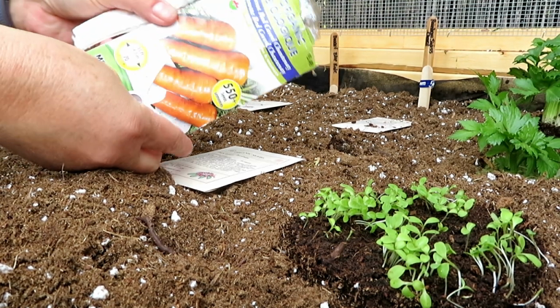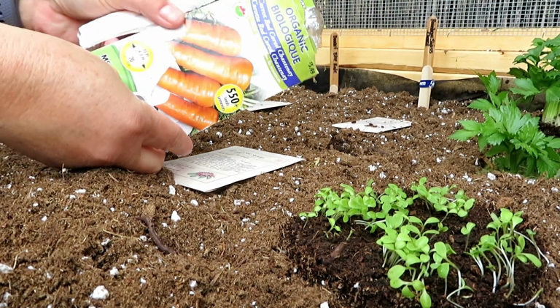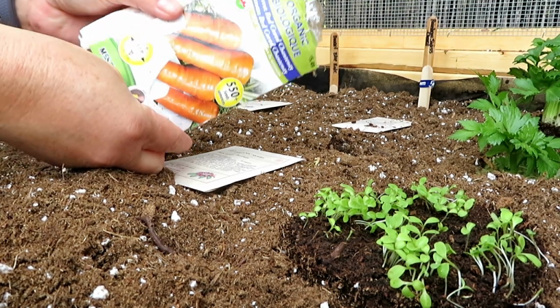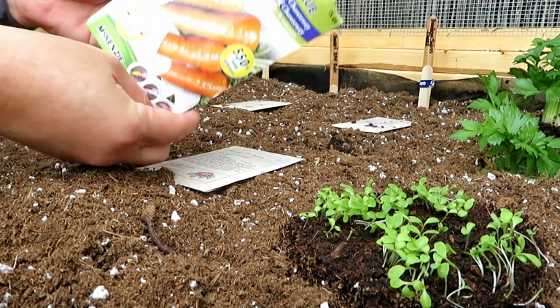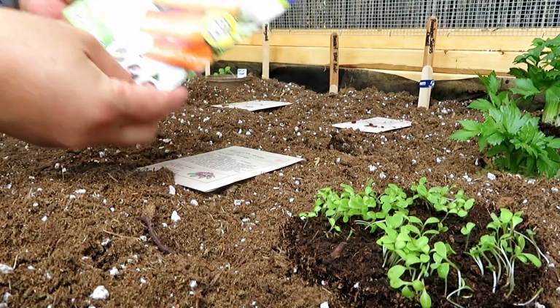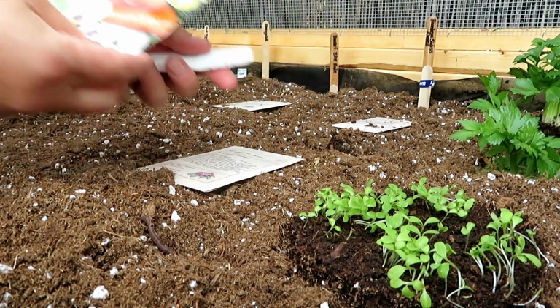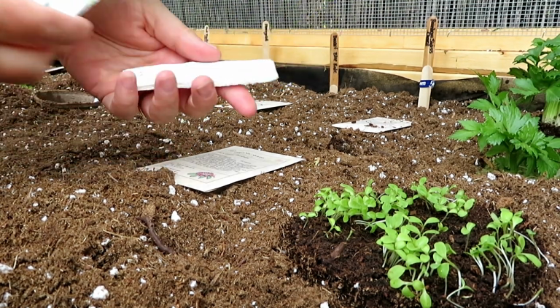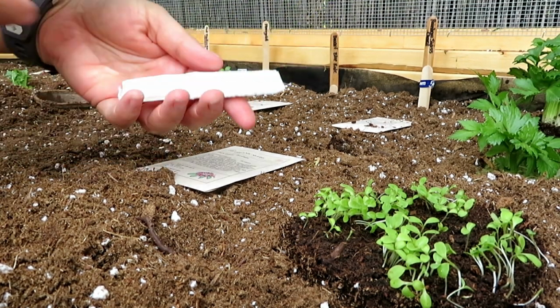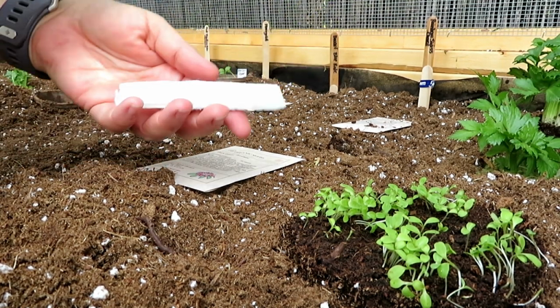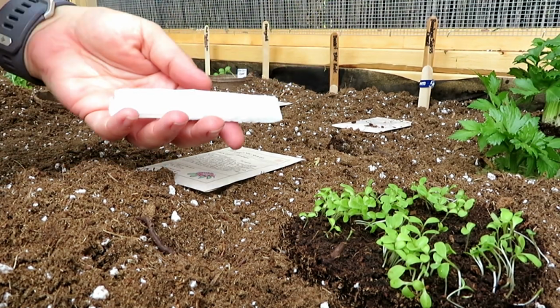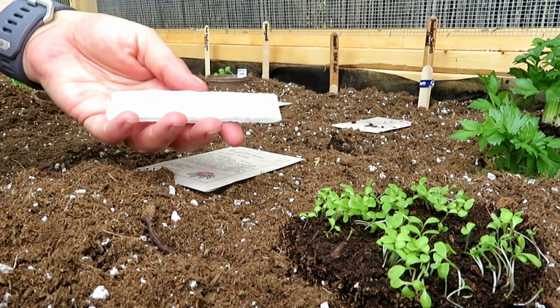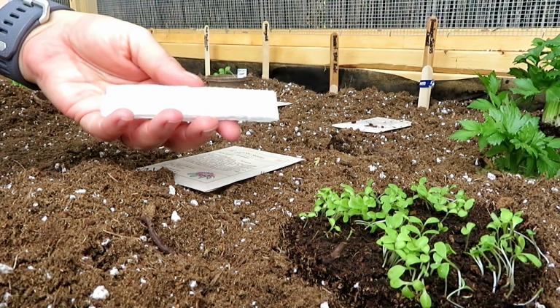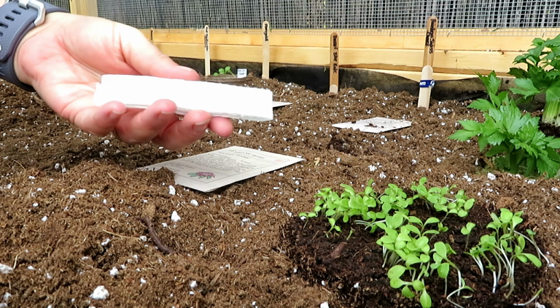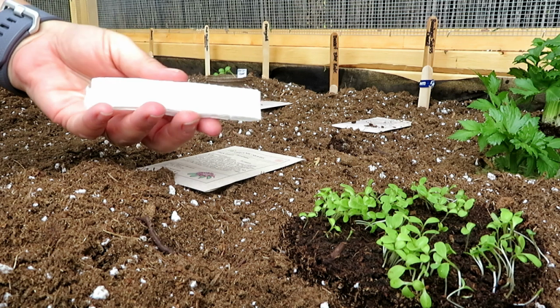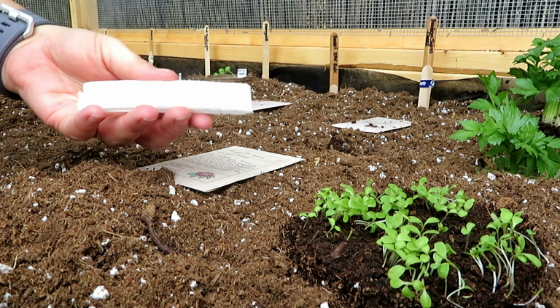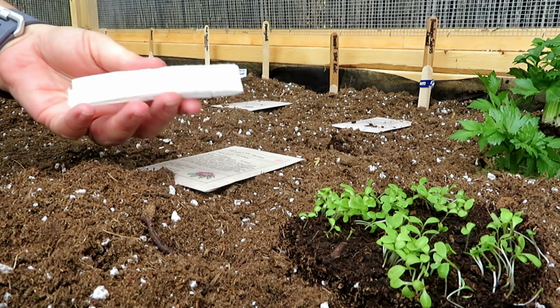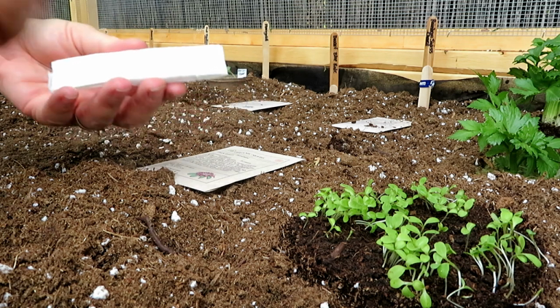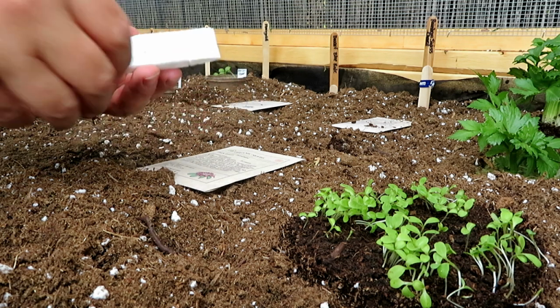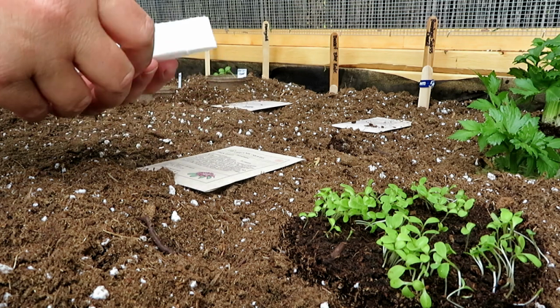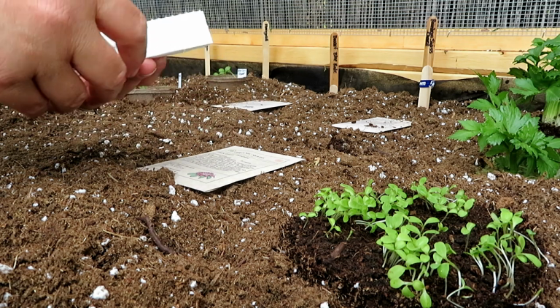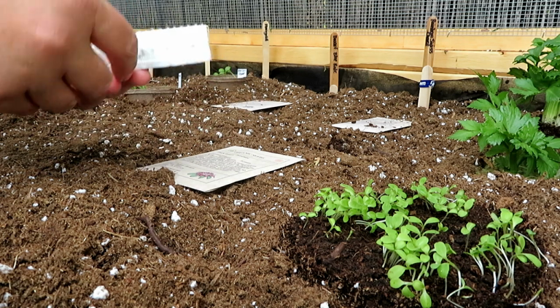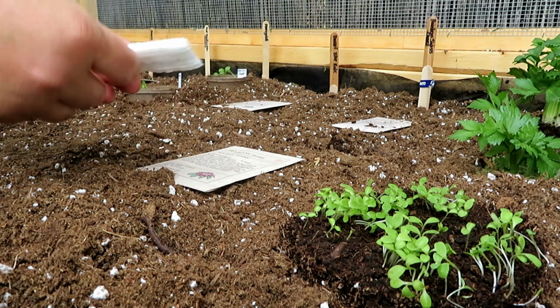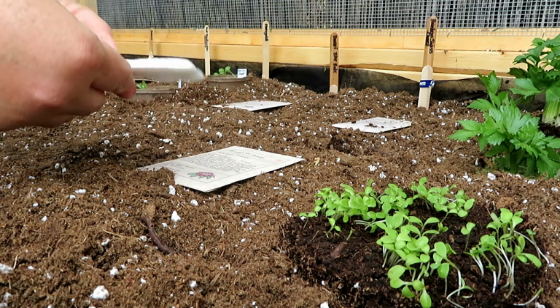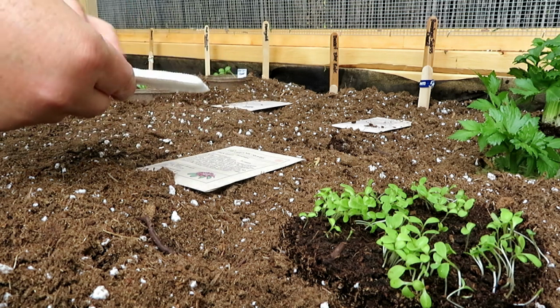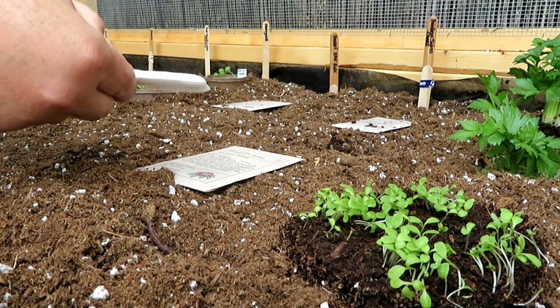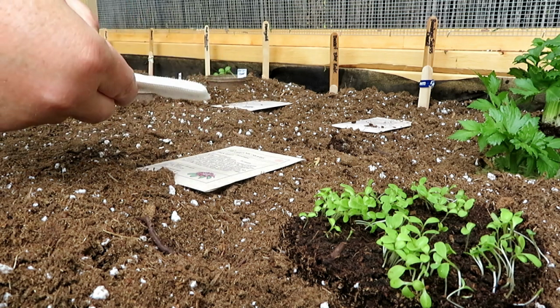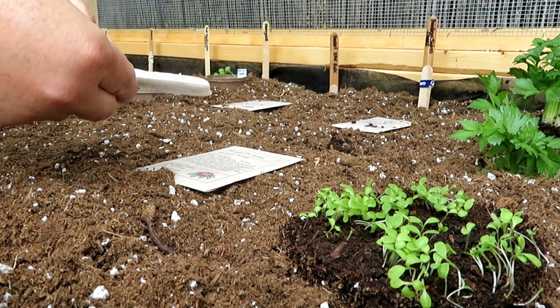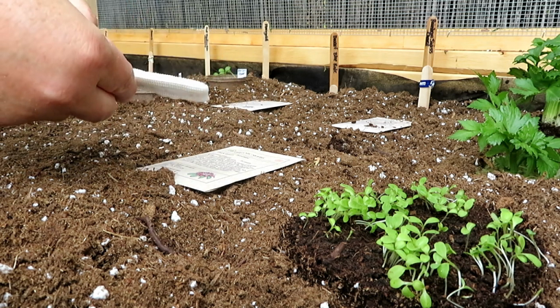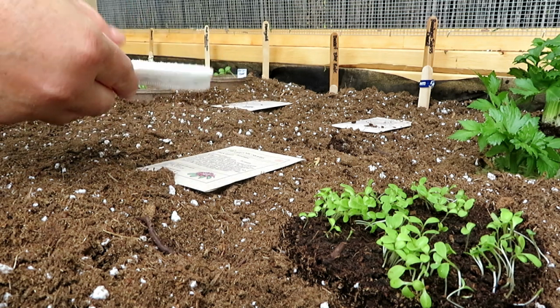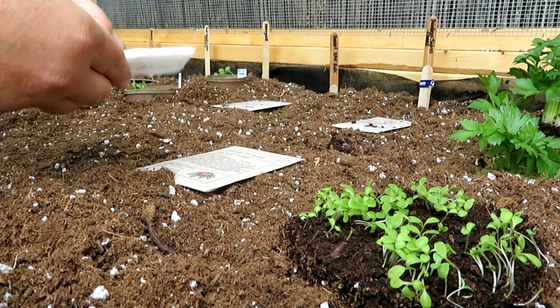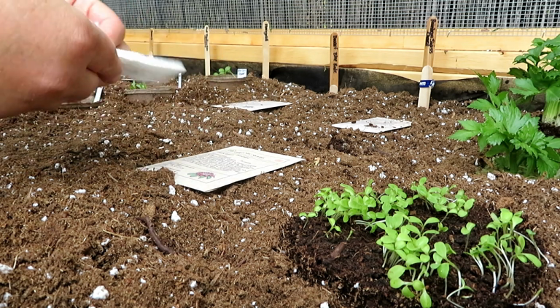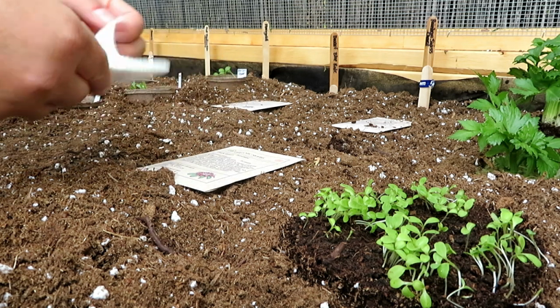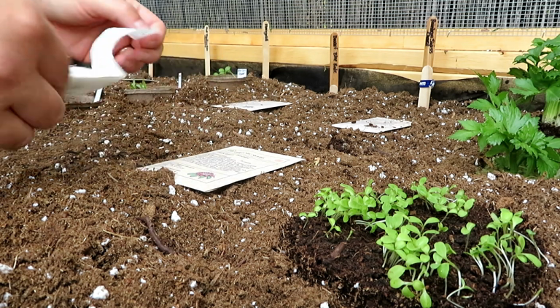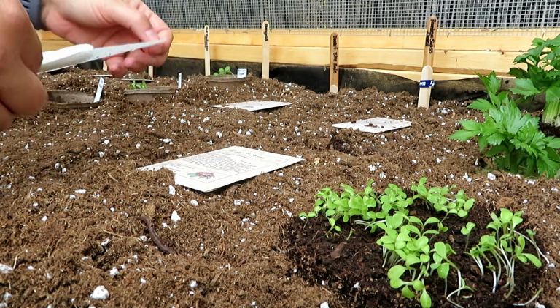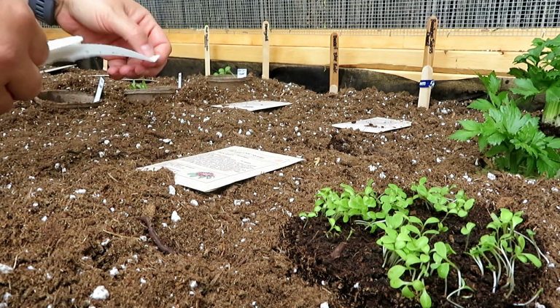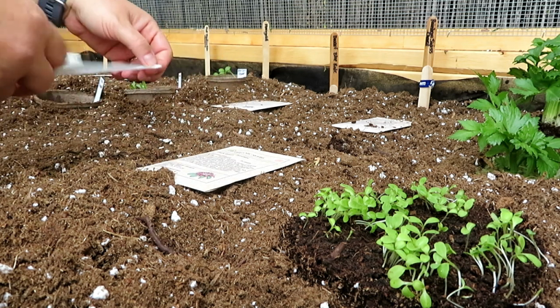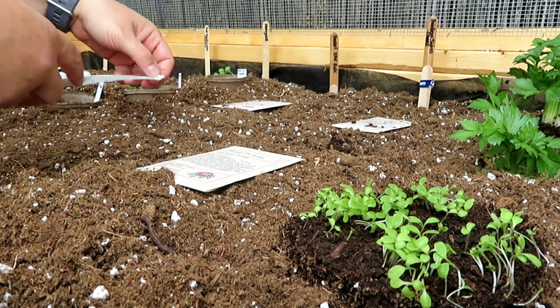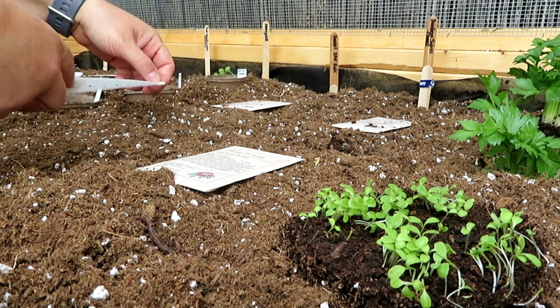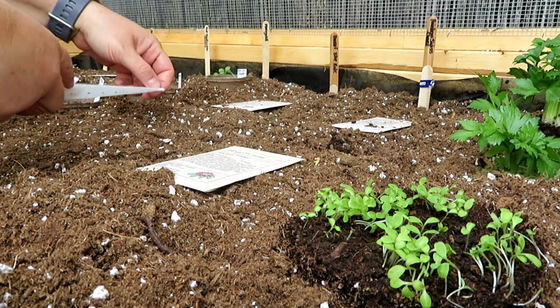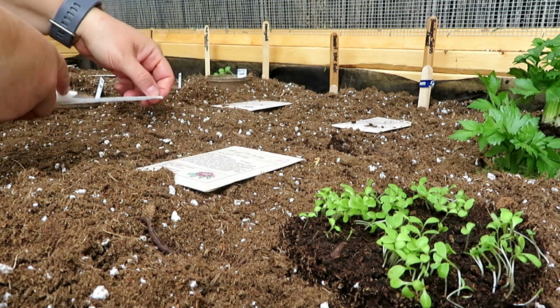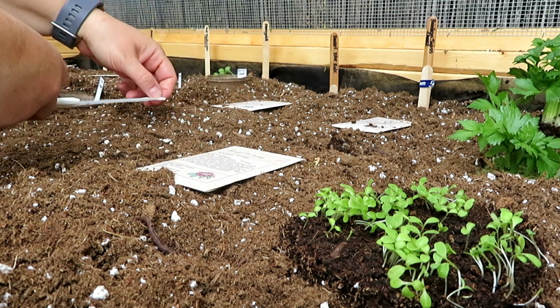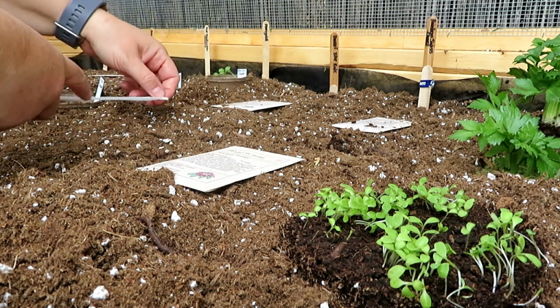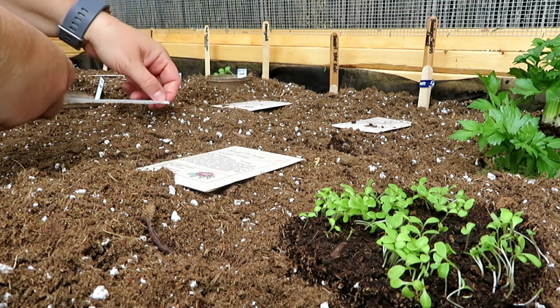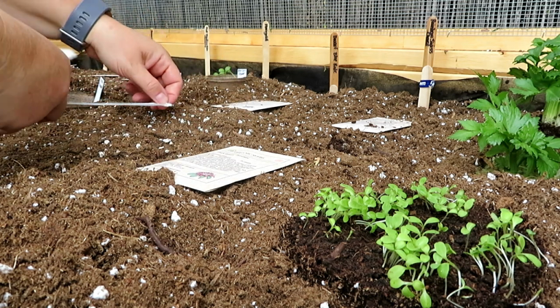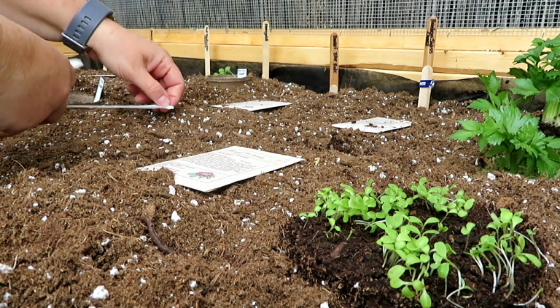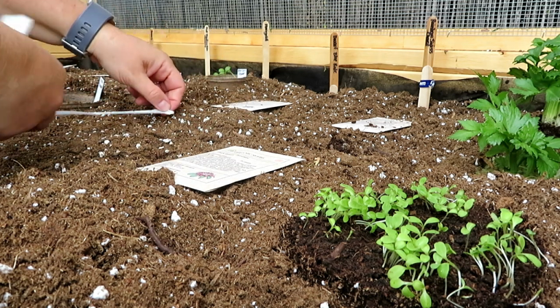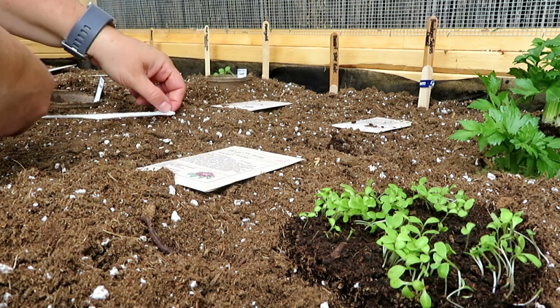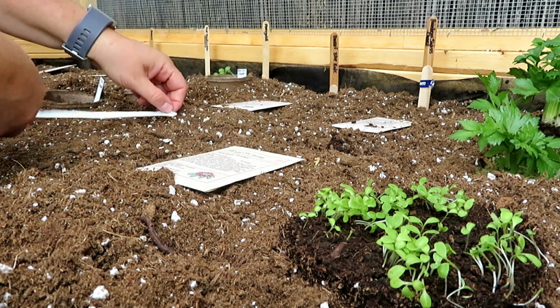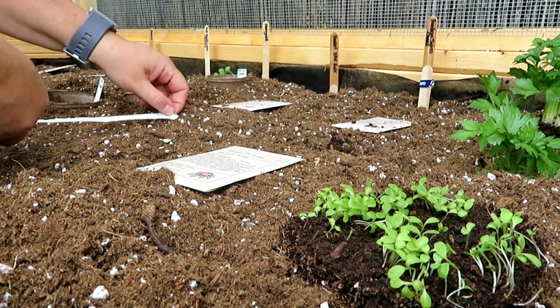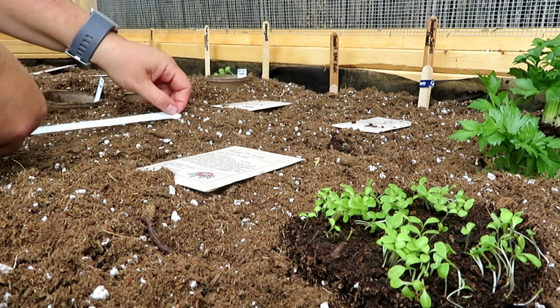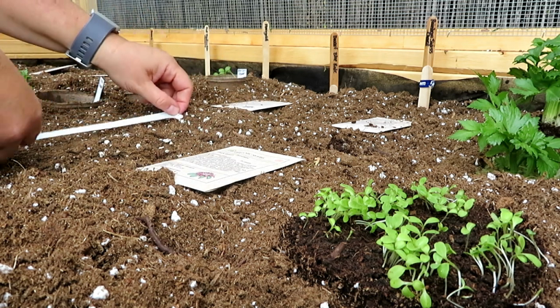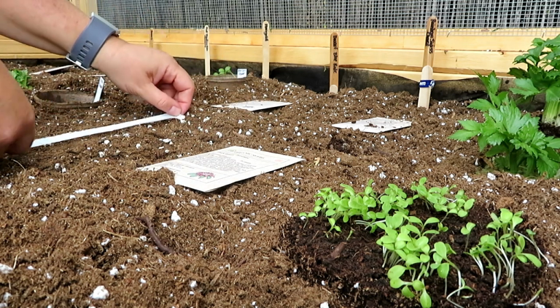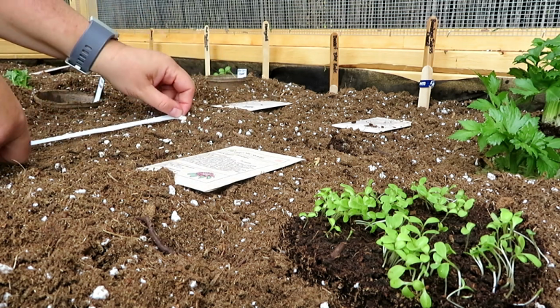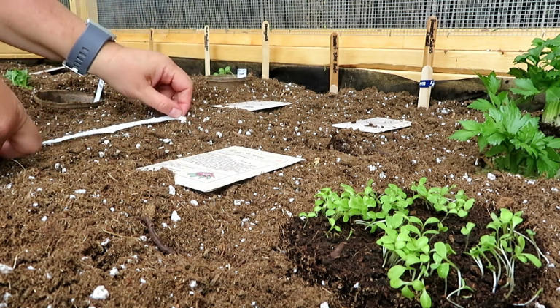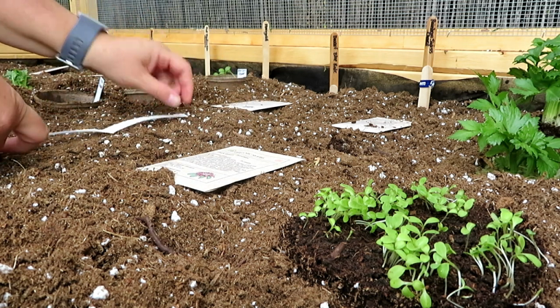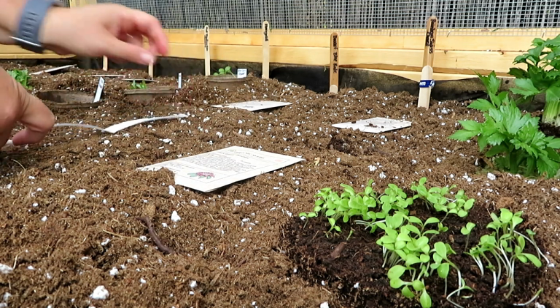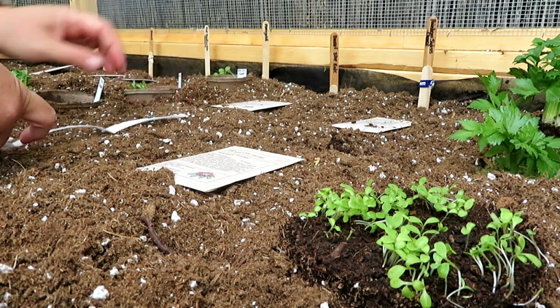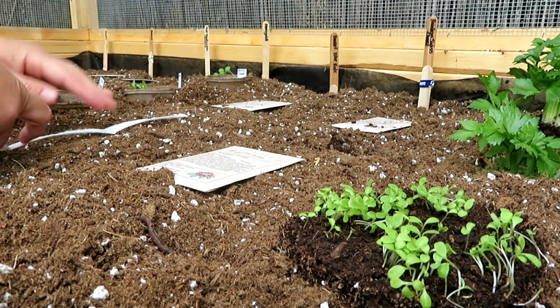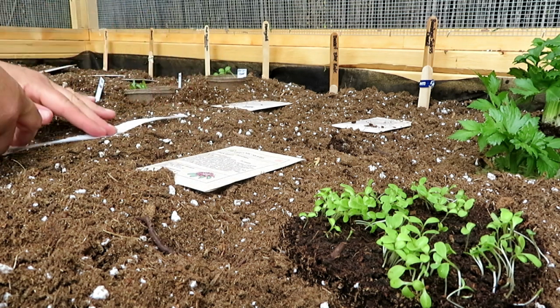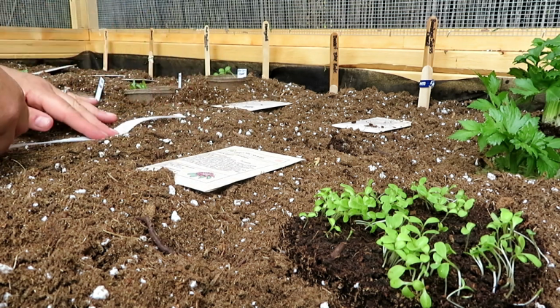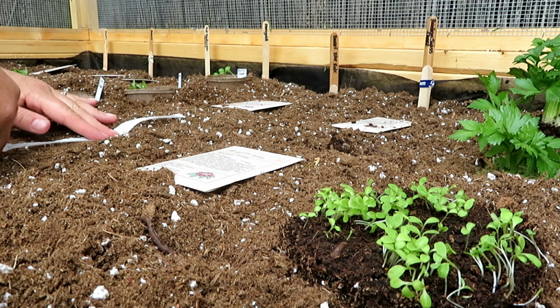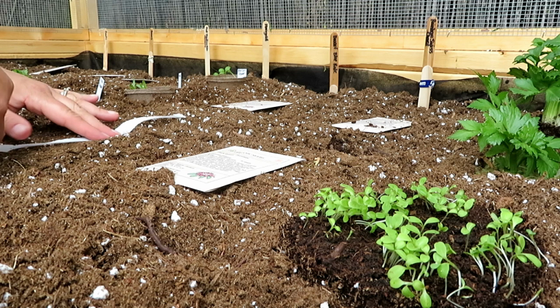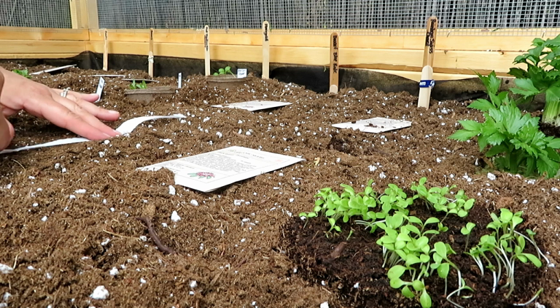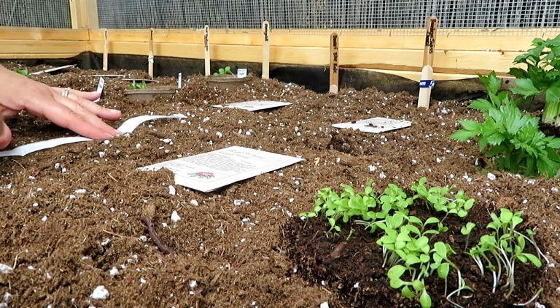Okay, so here's the carrots — just going to do a little section of these.